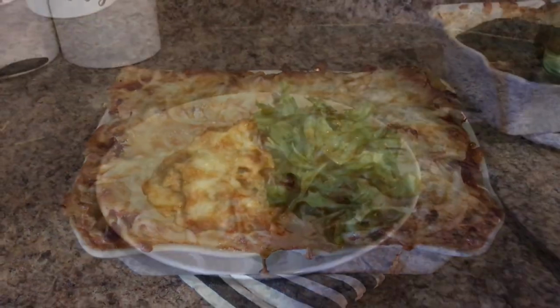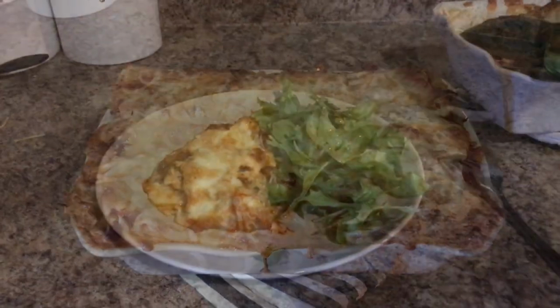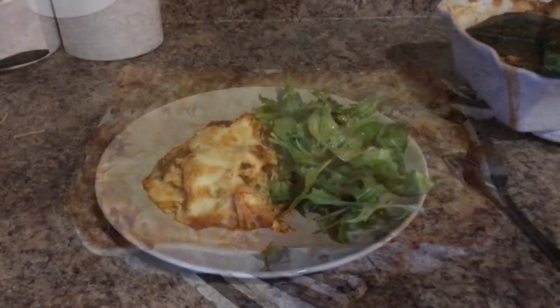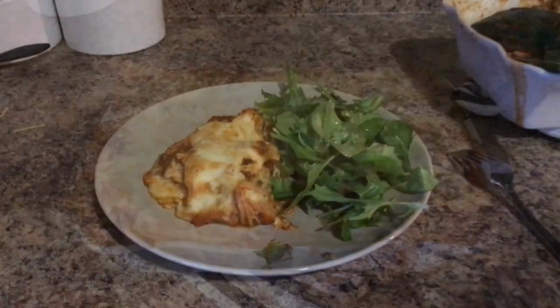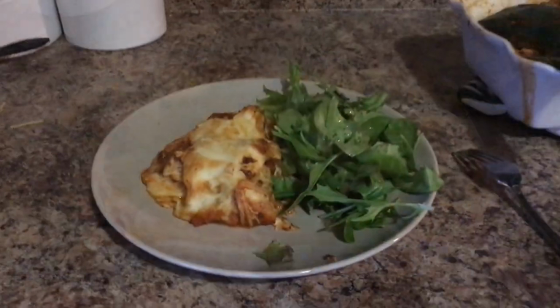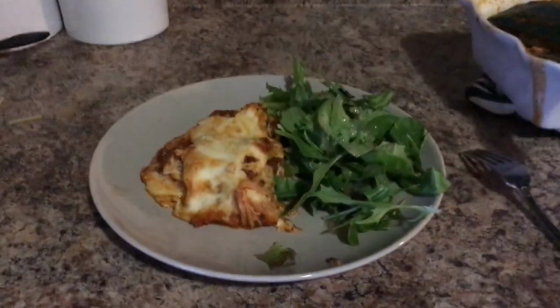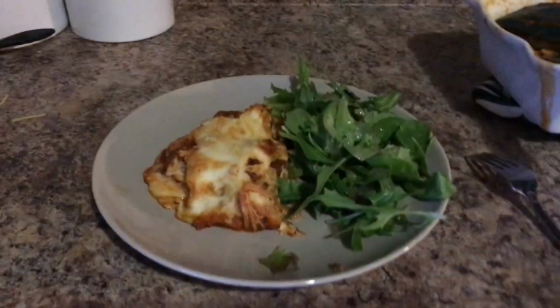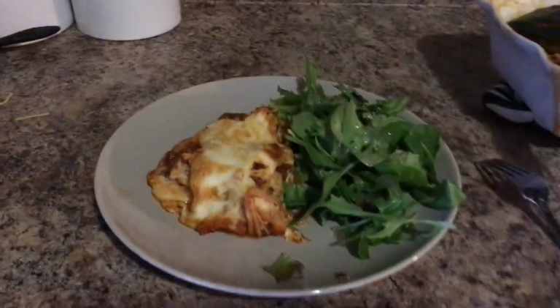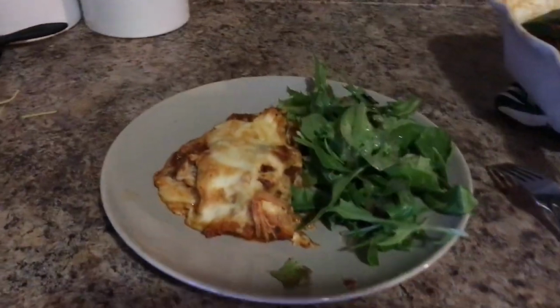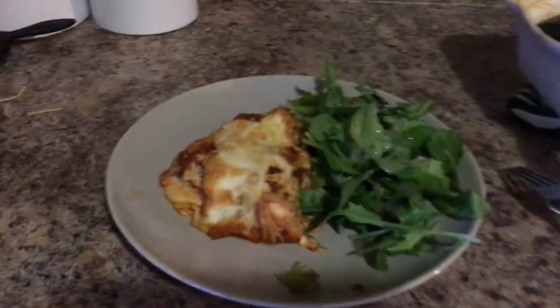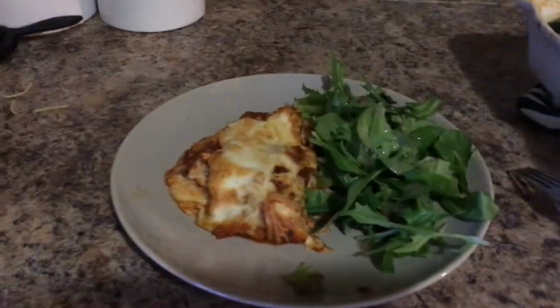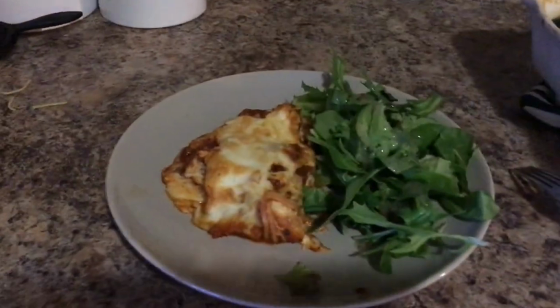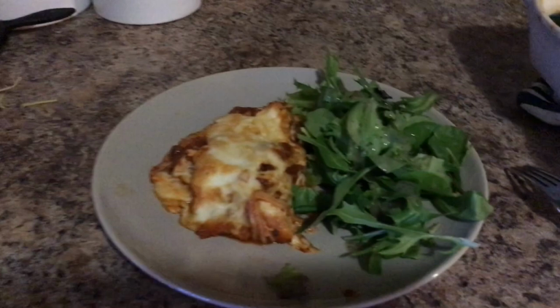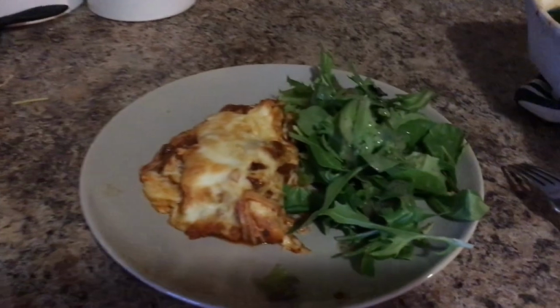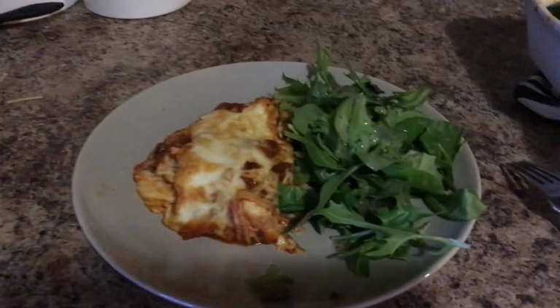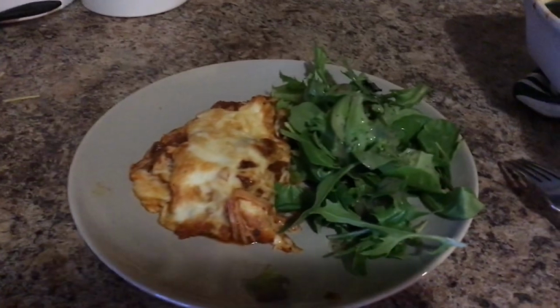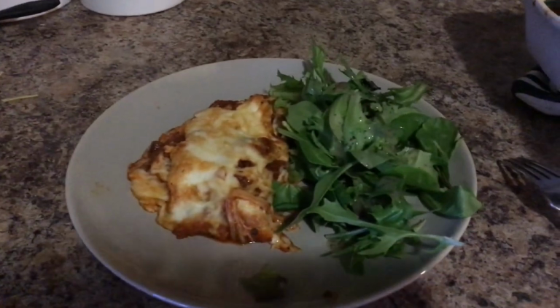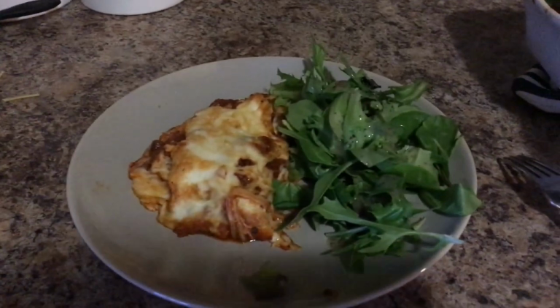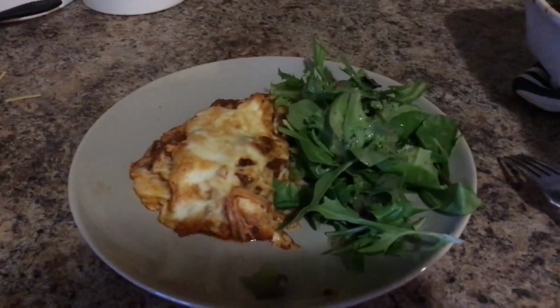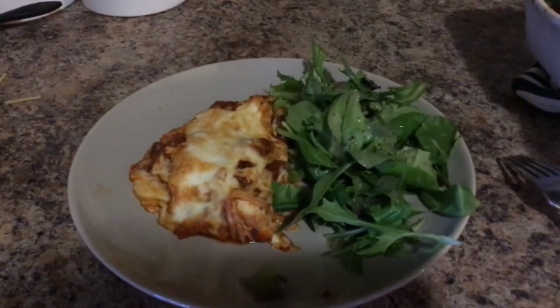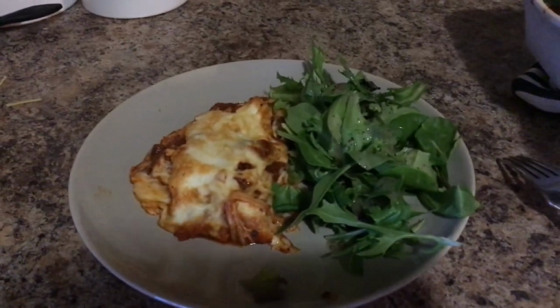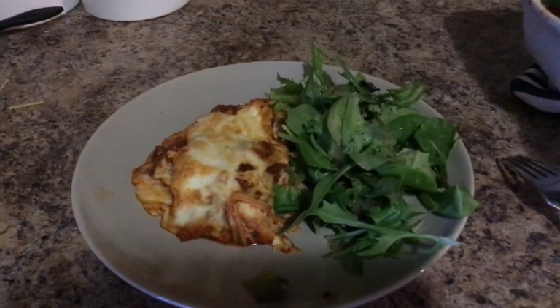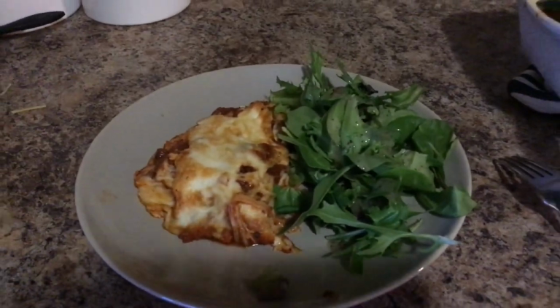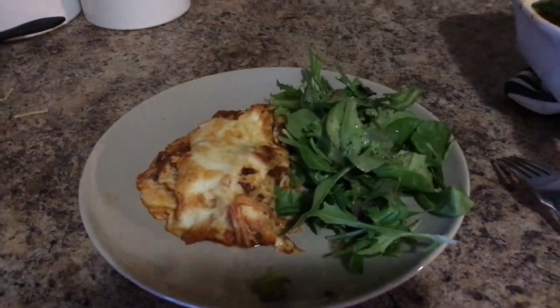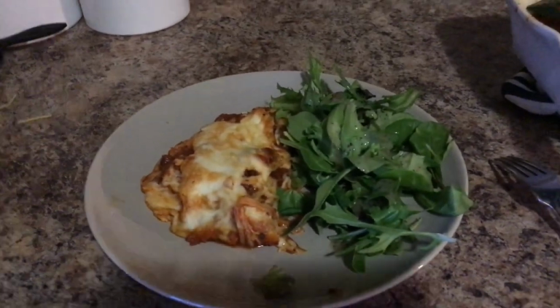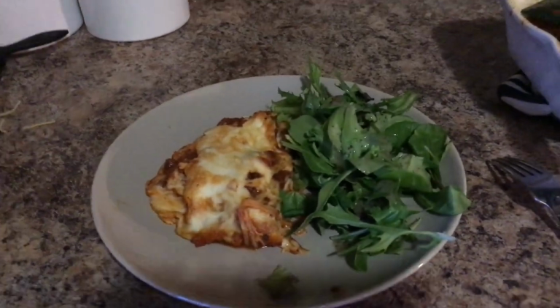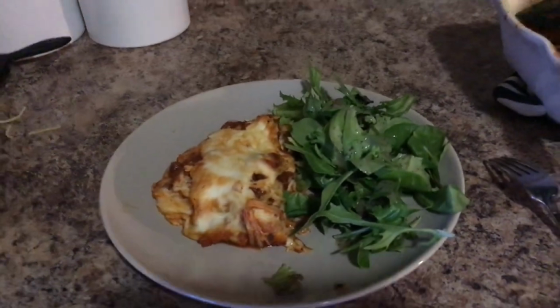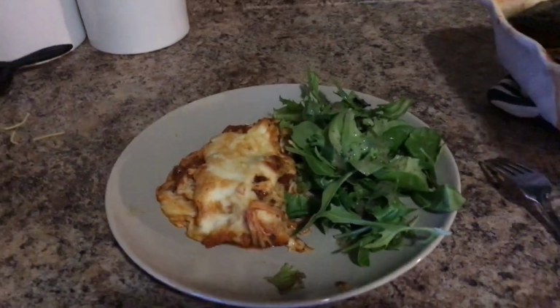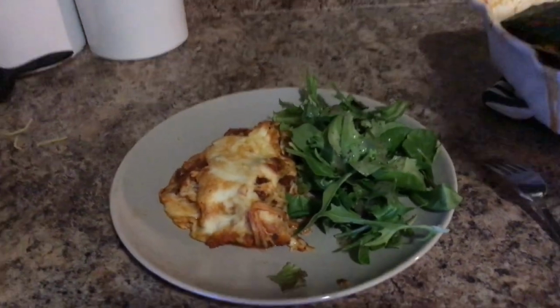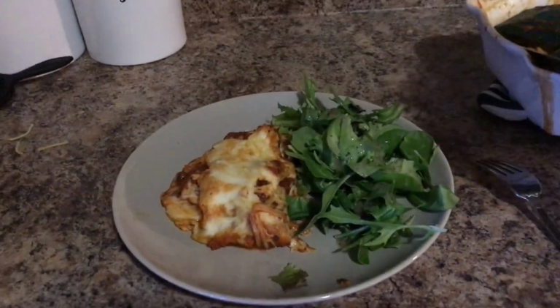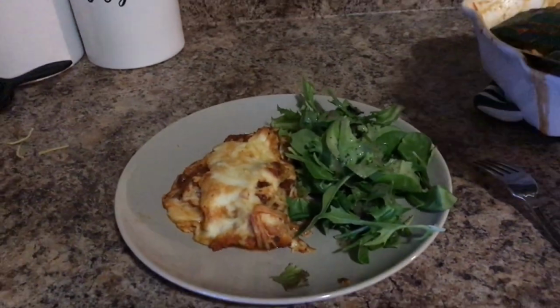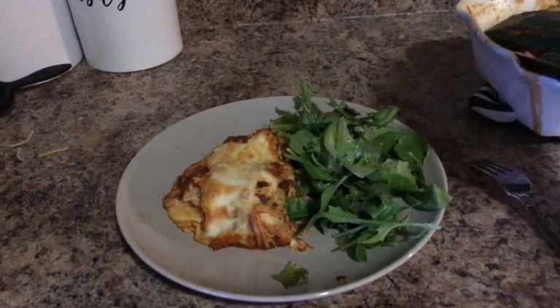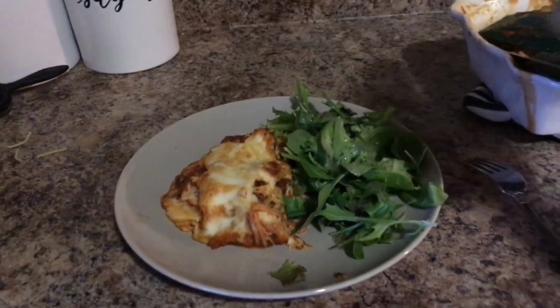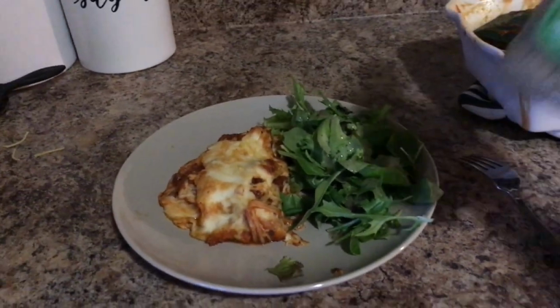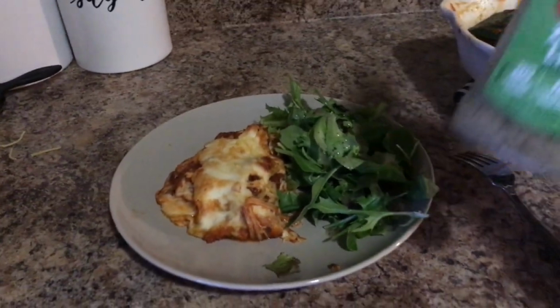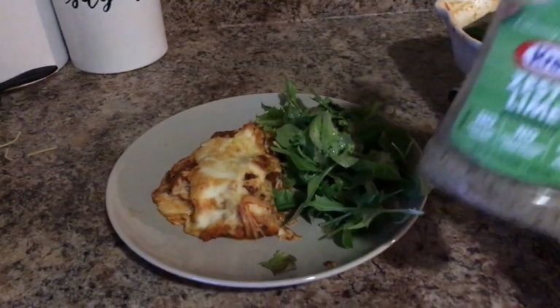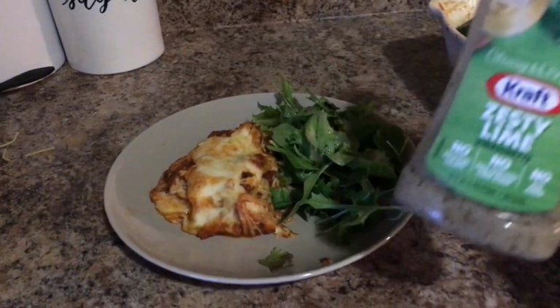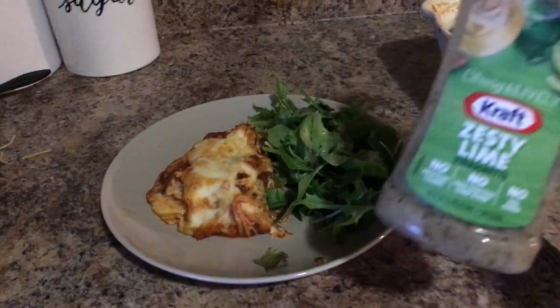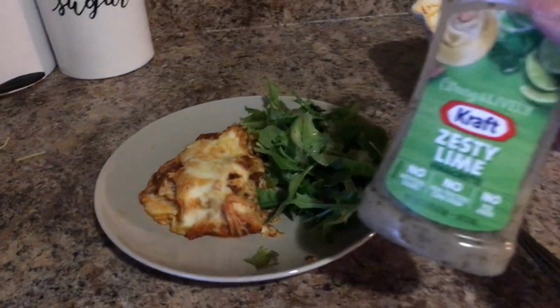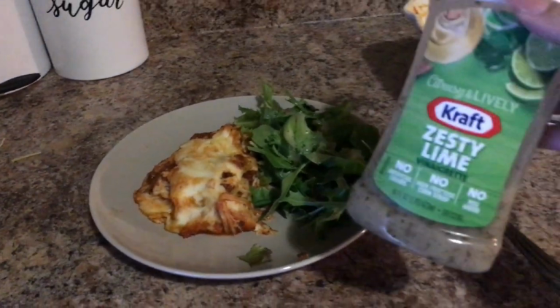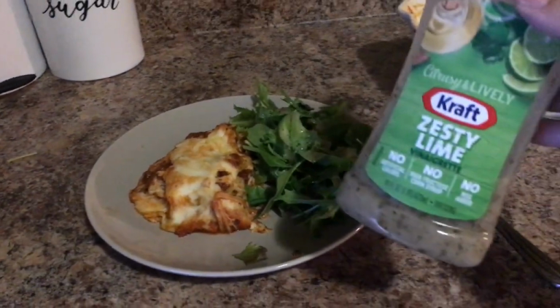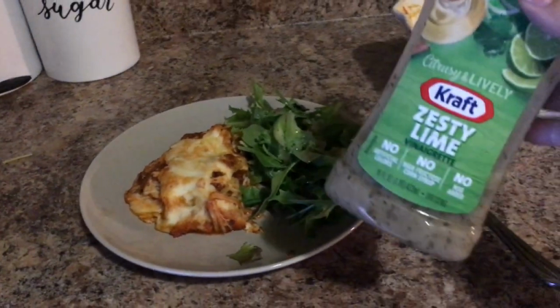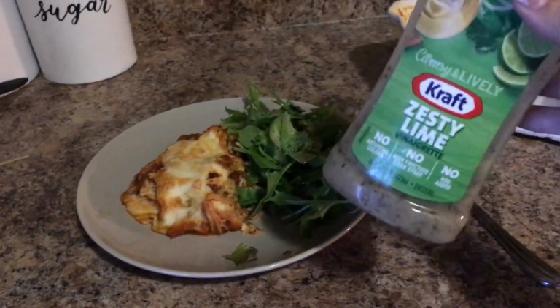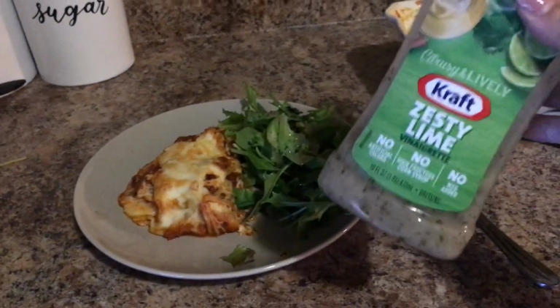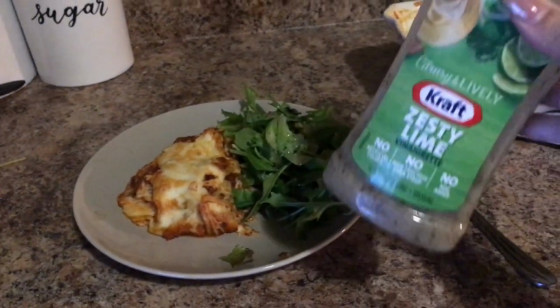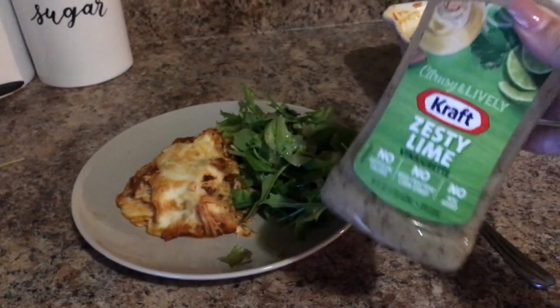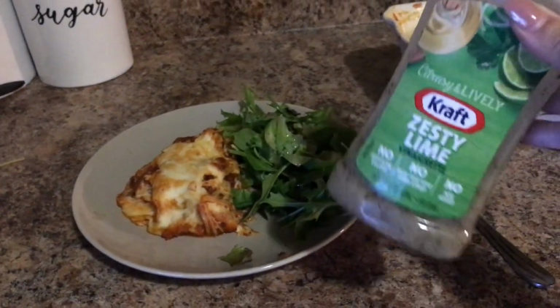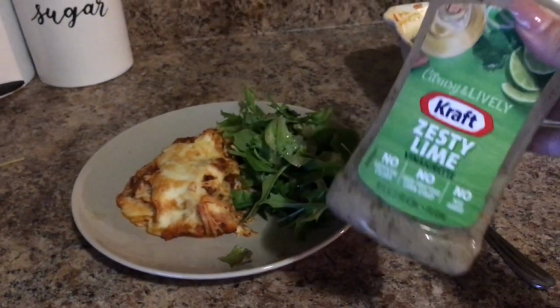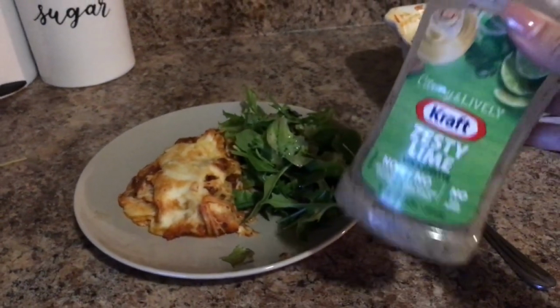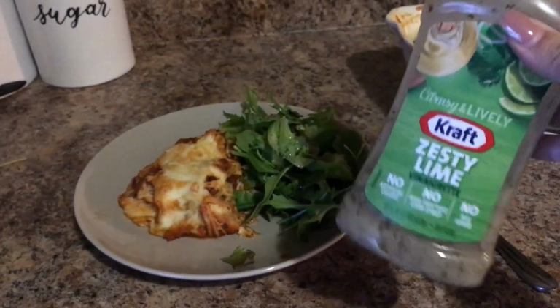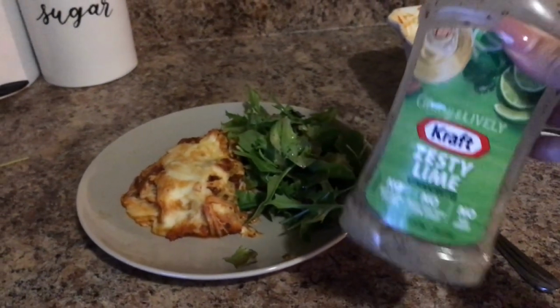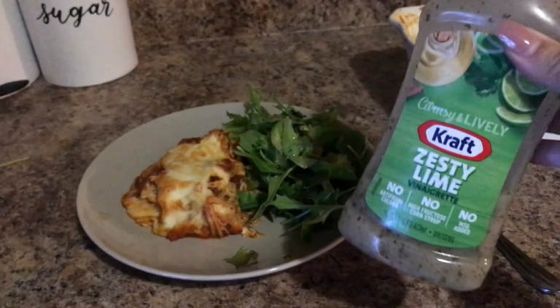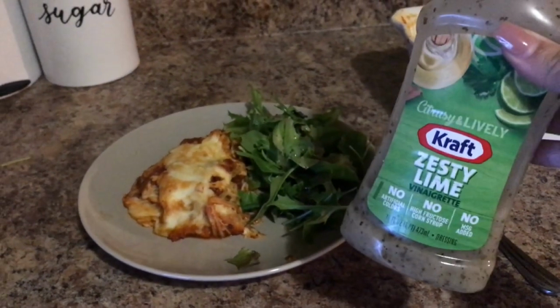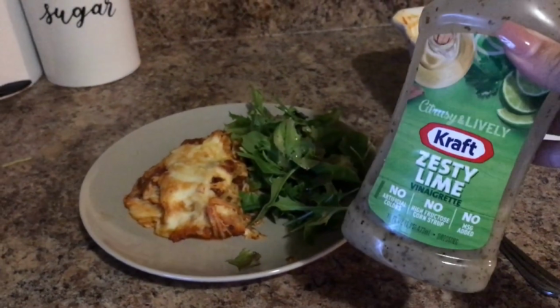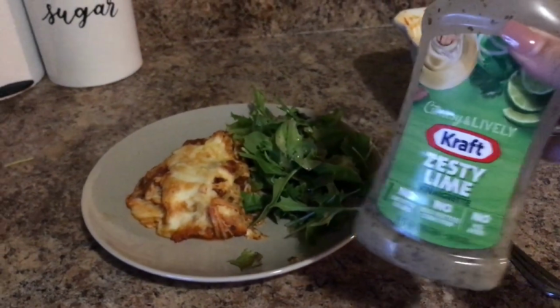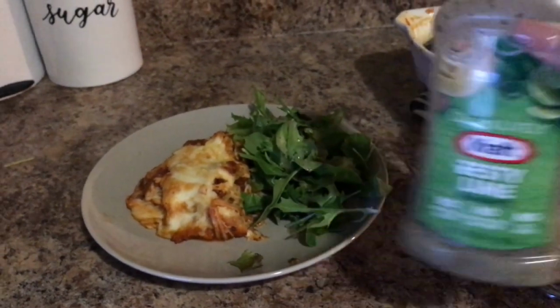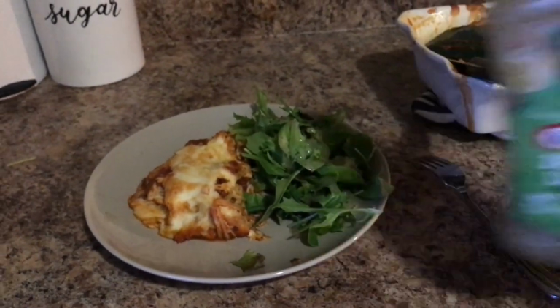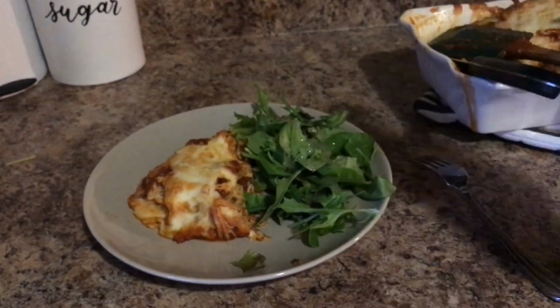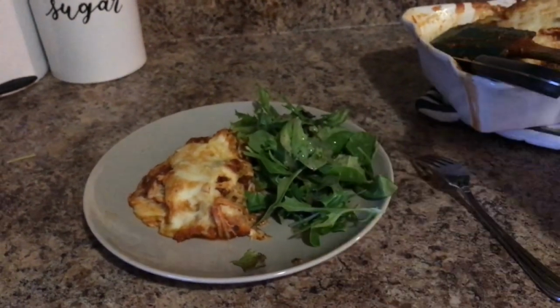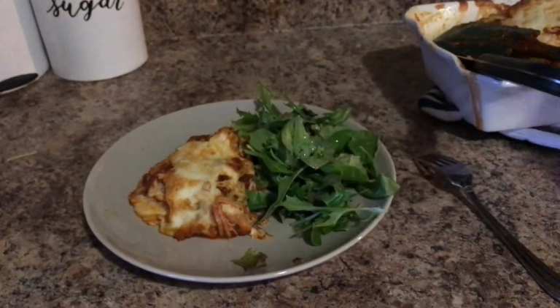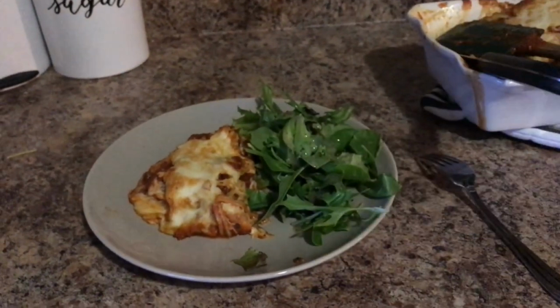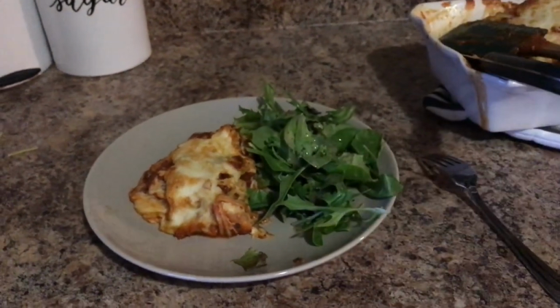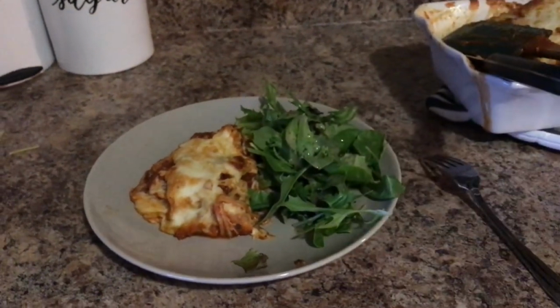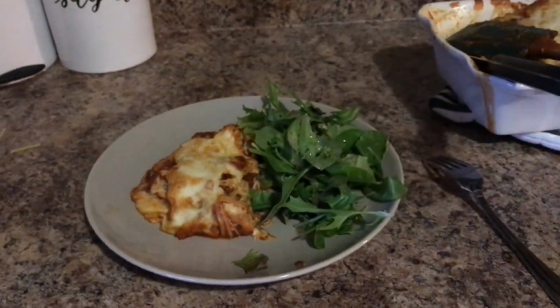We also had some green salad with some zesty lime dressing as a side.